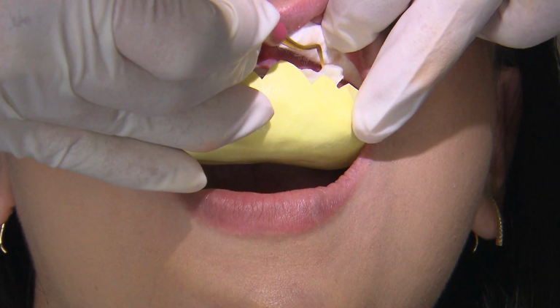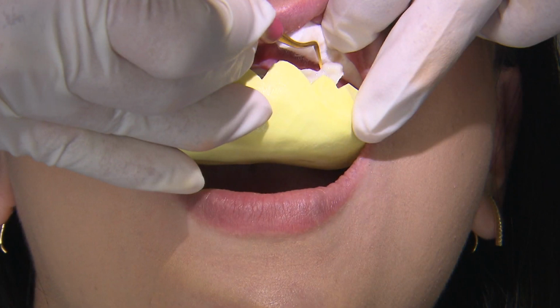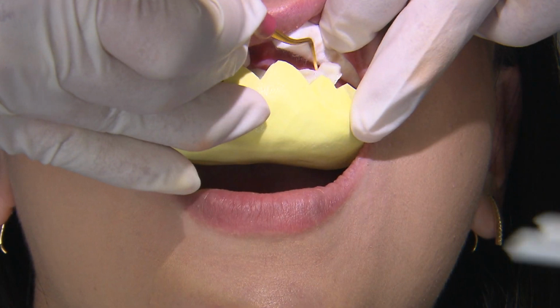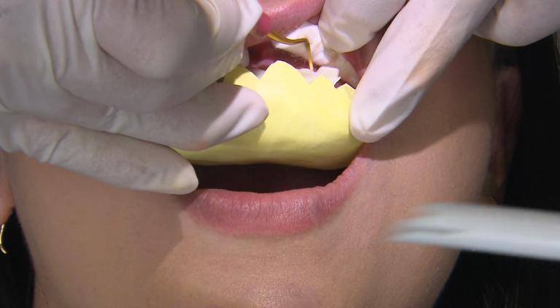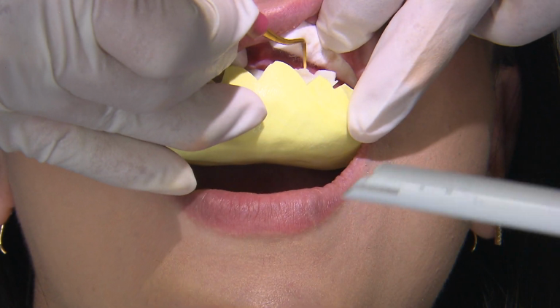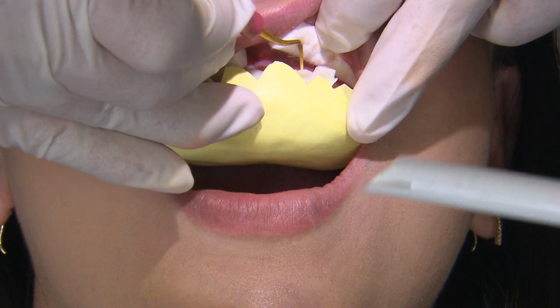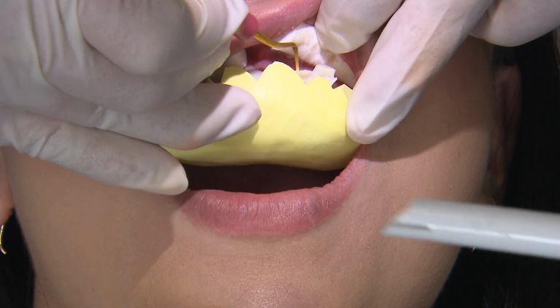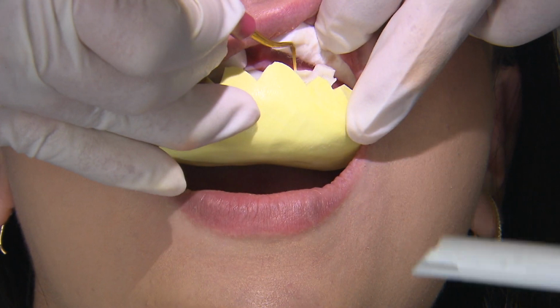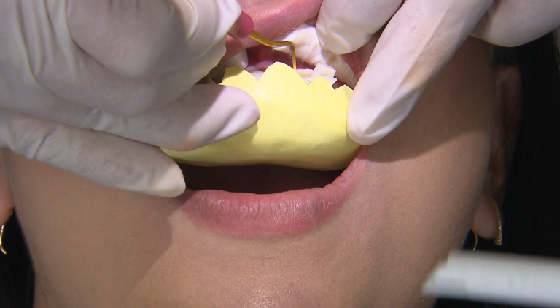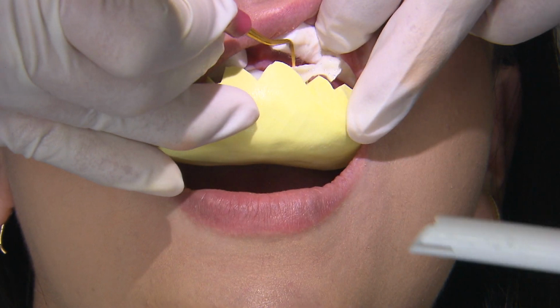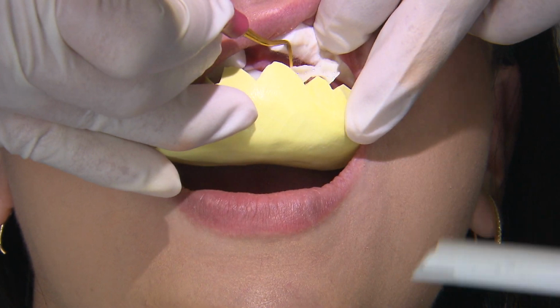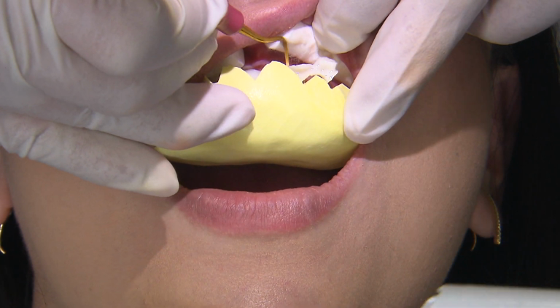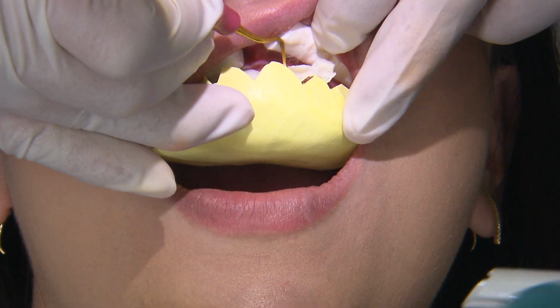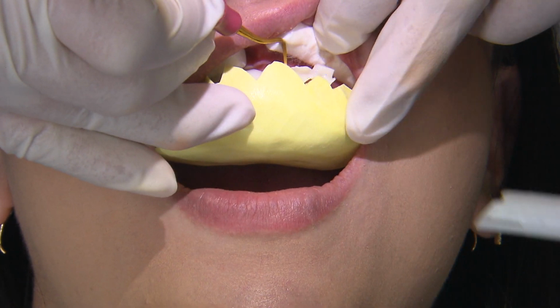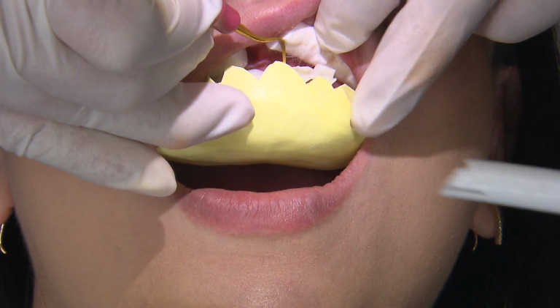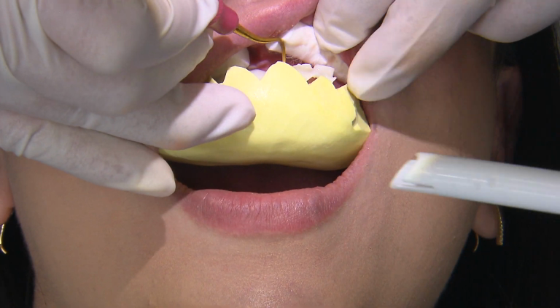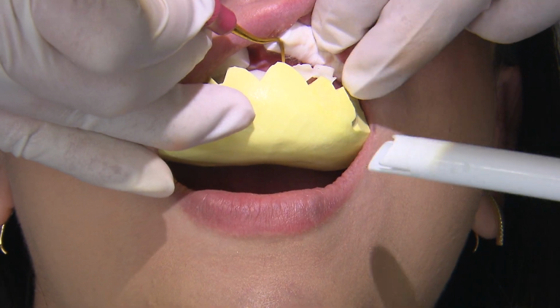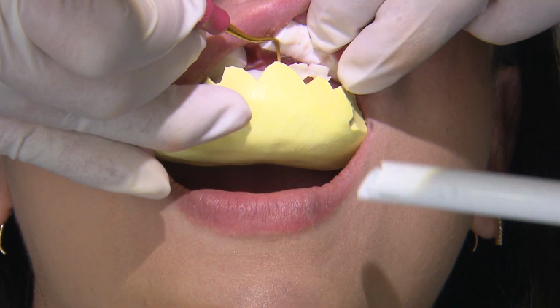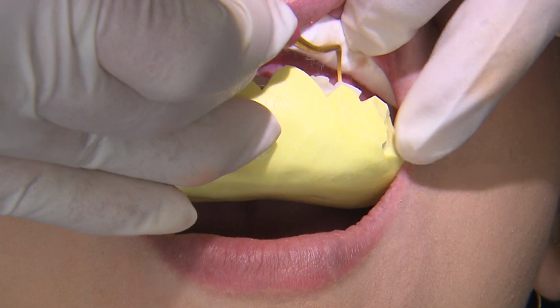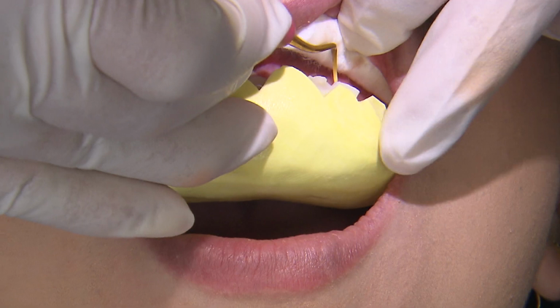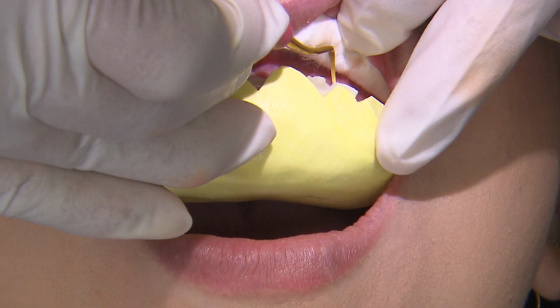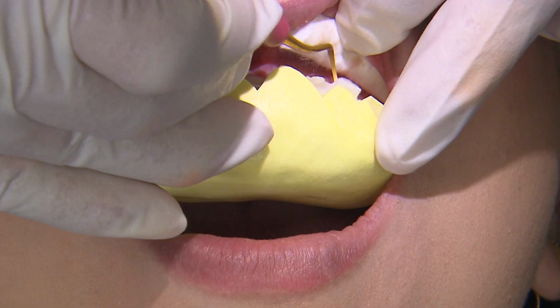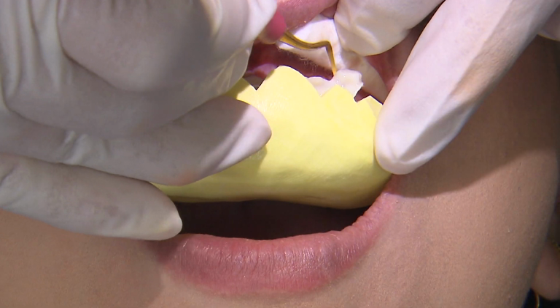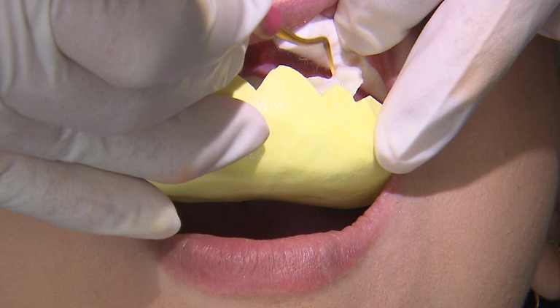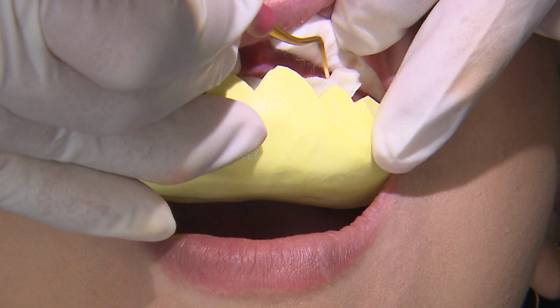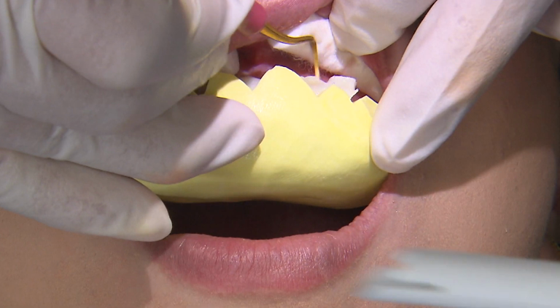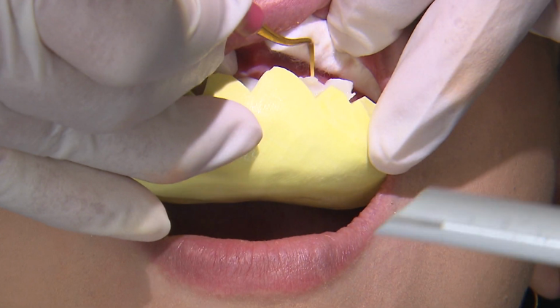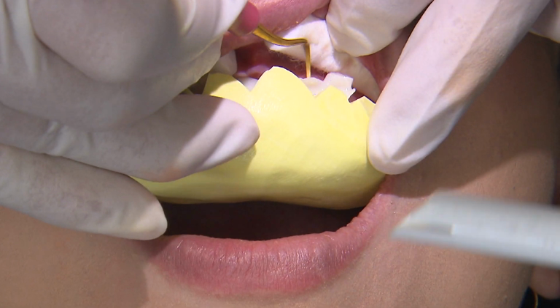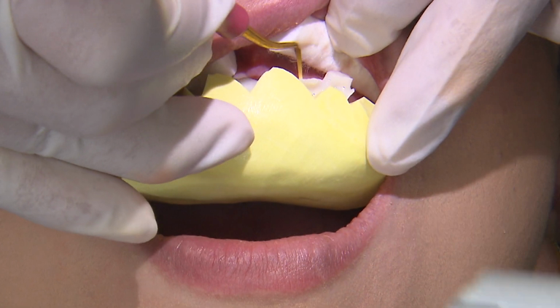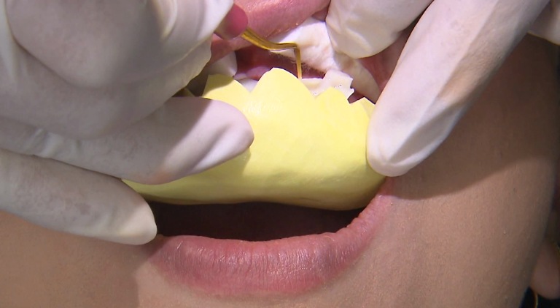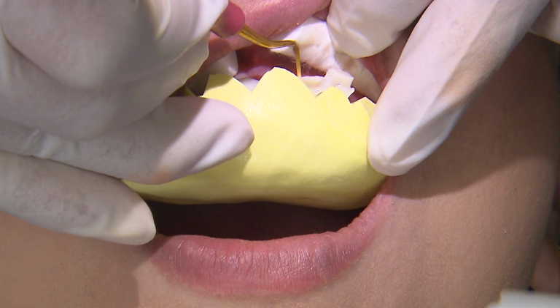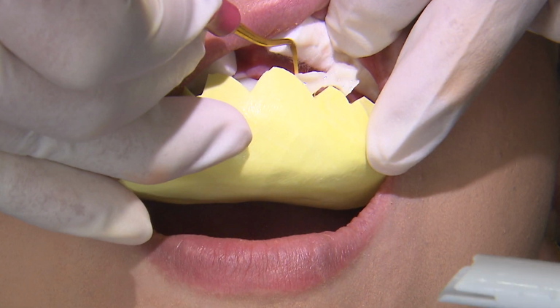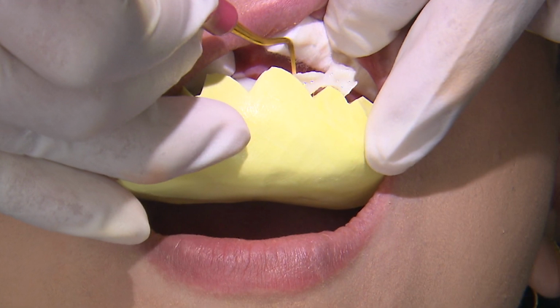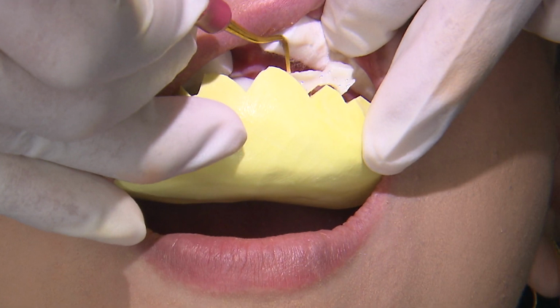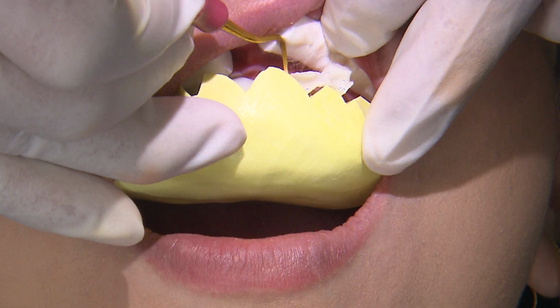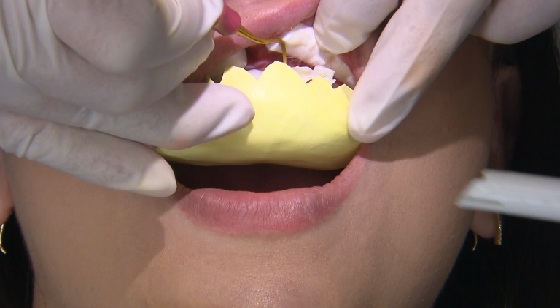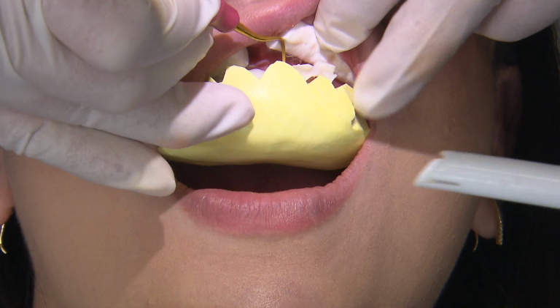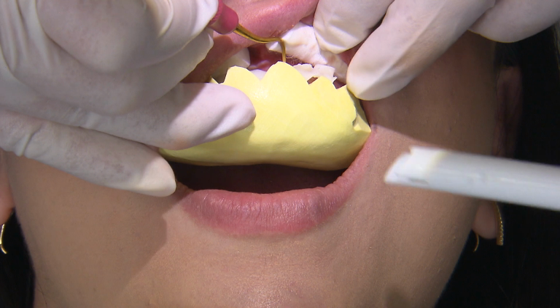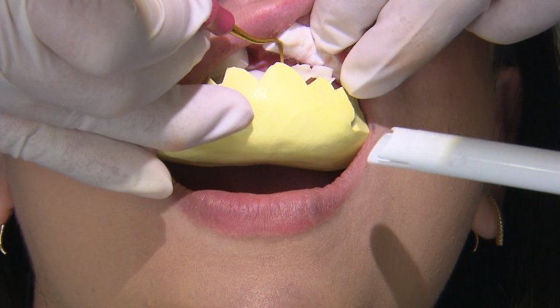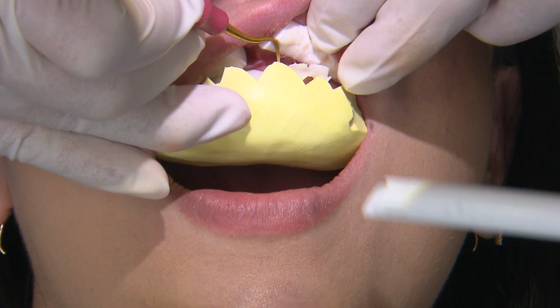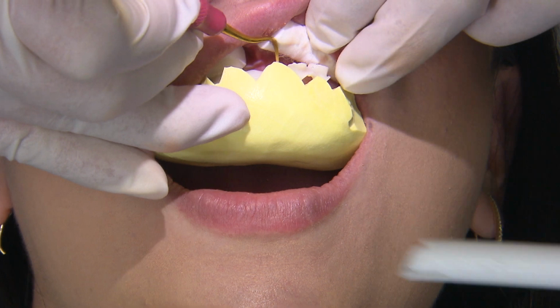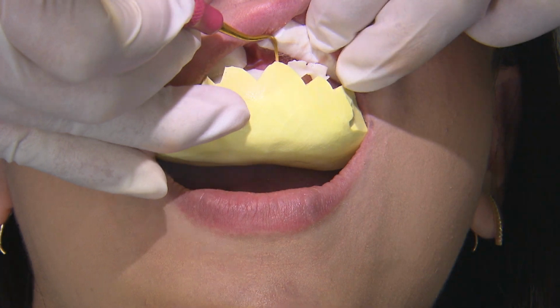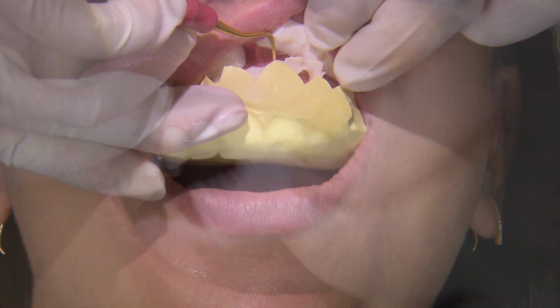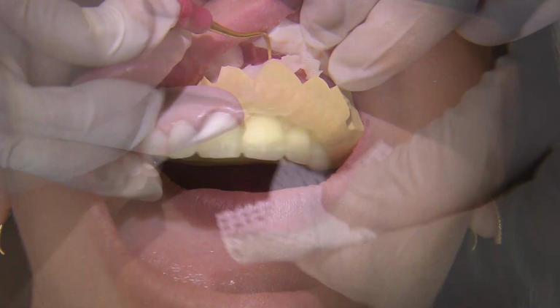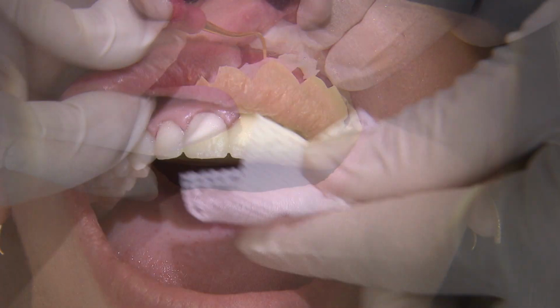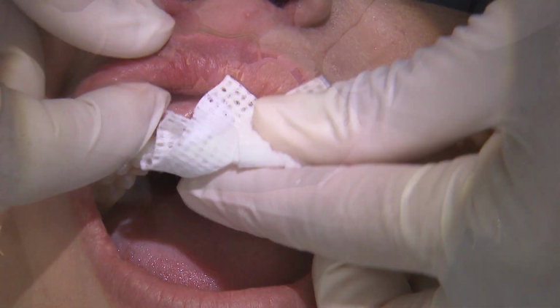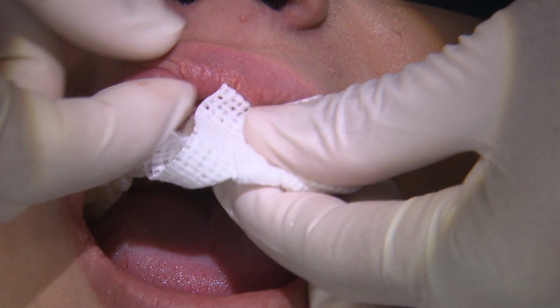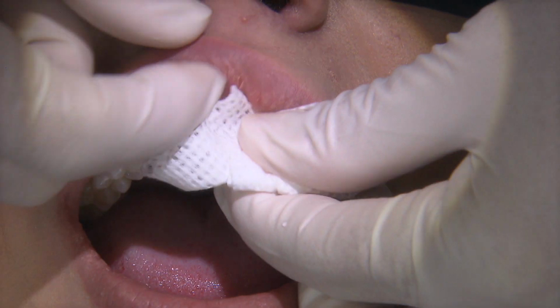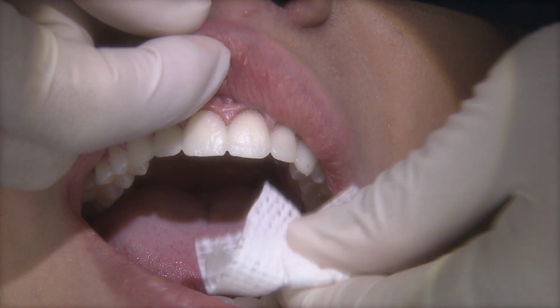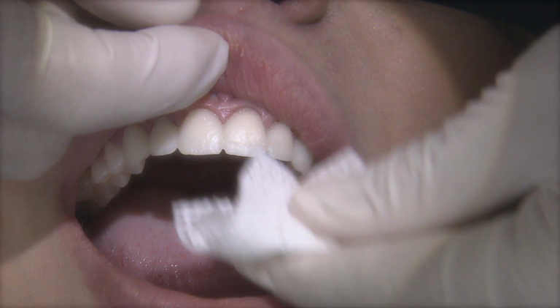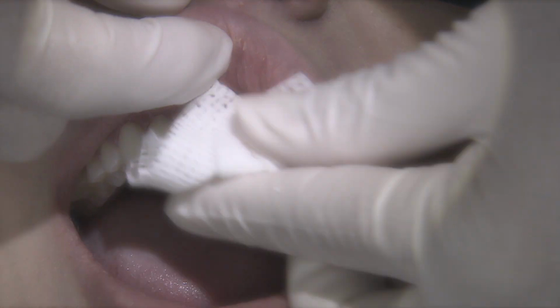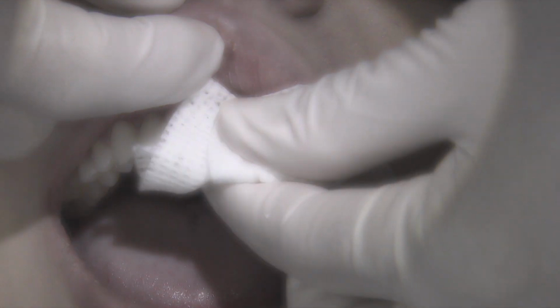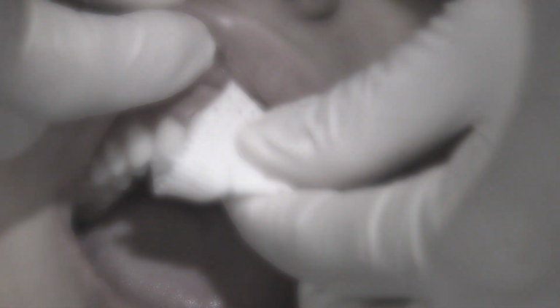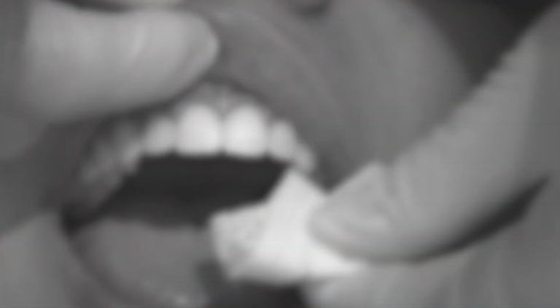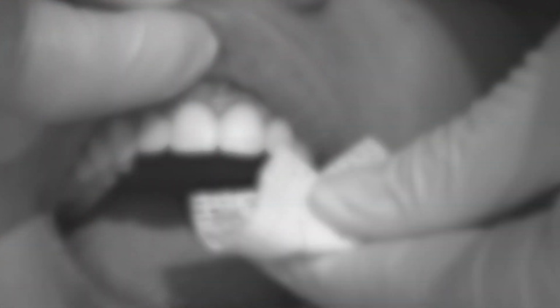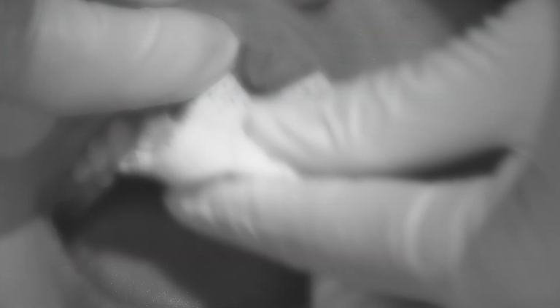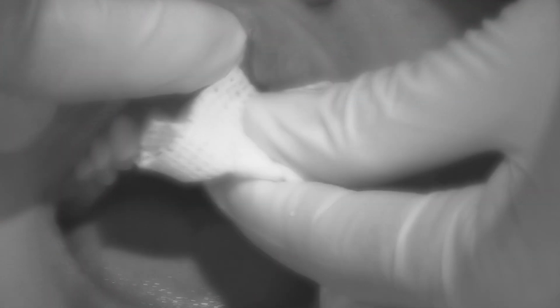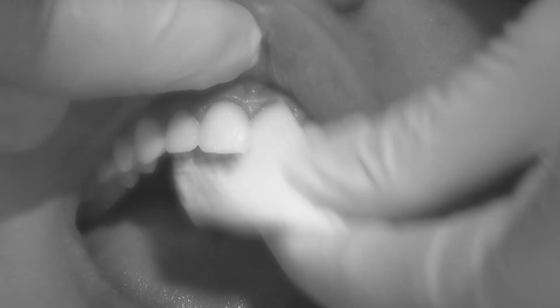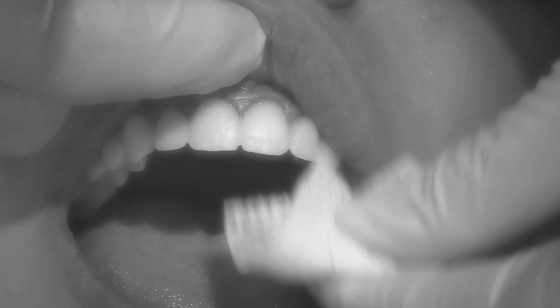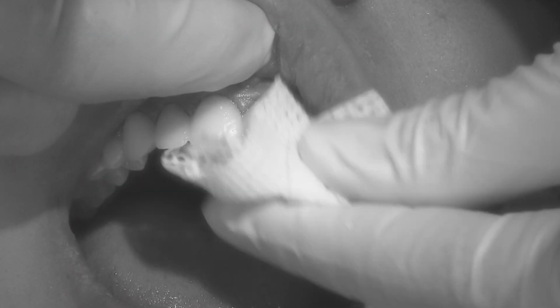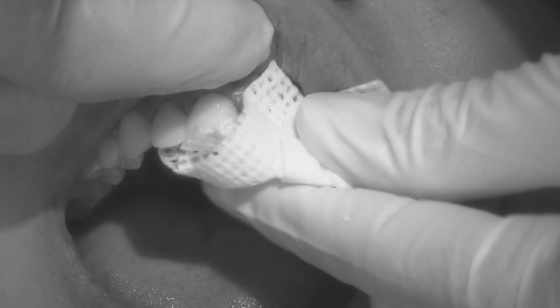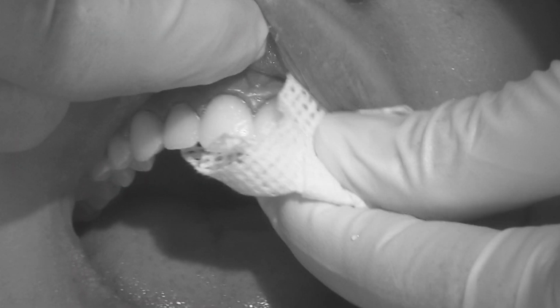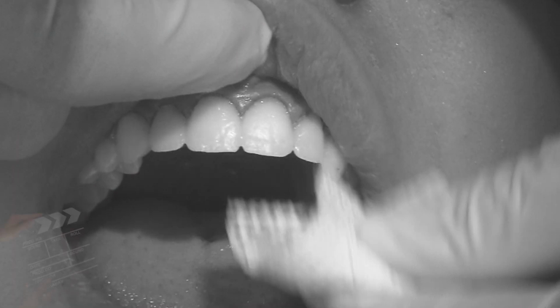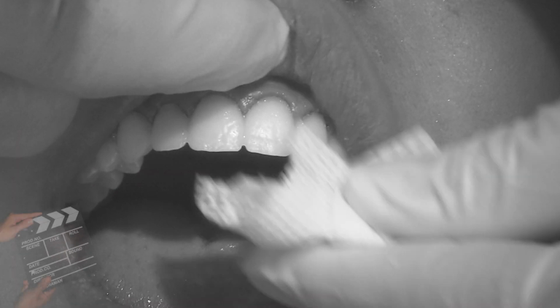After the material begins setting, I can easily peel away the excess from the scalloped borders of the putty matrix.